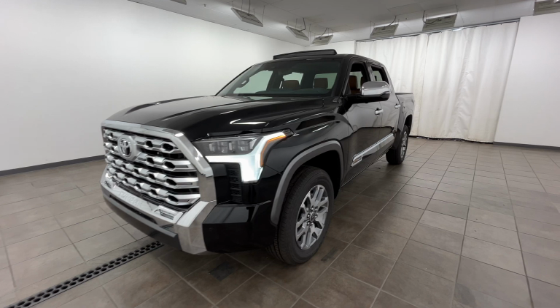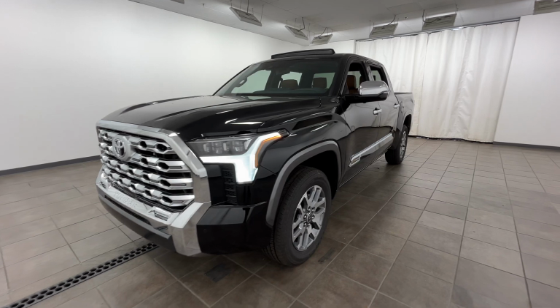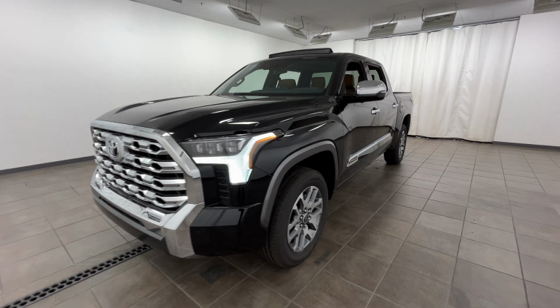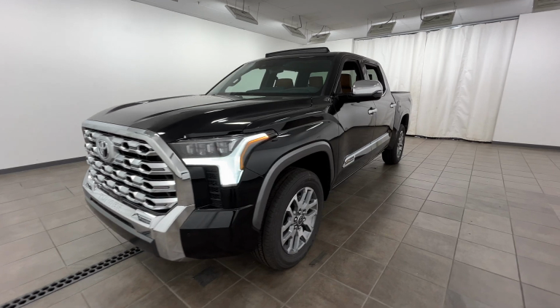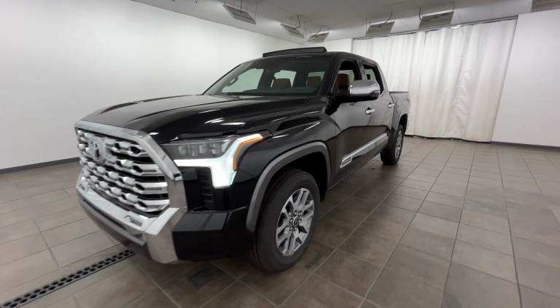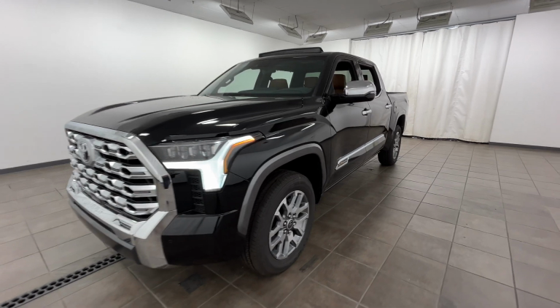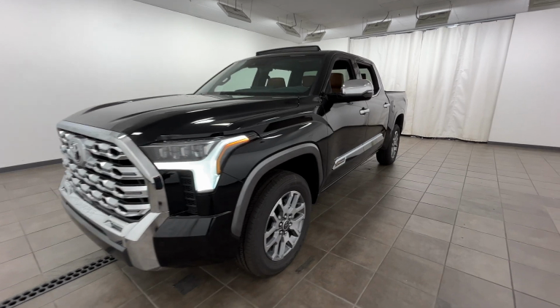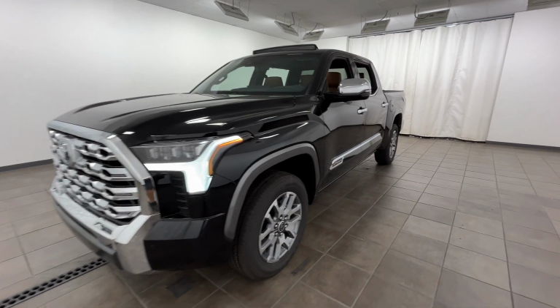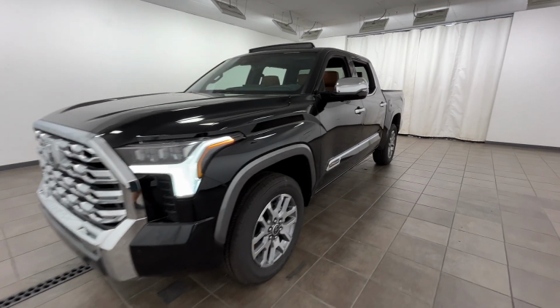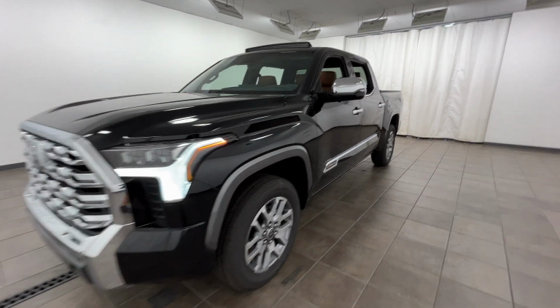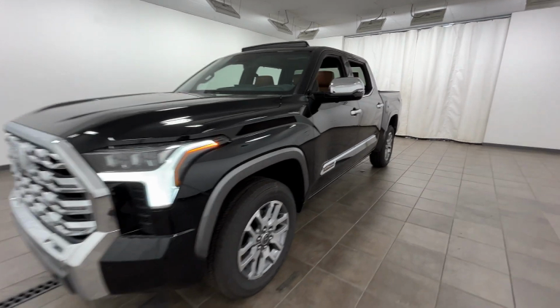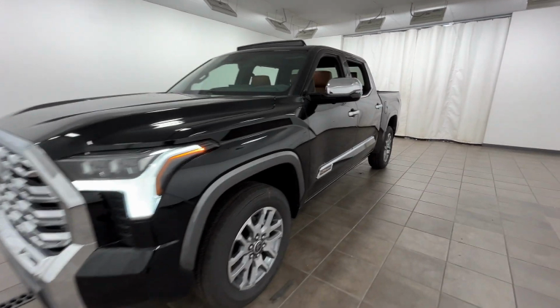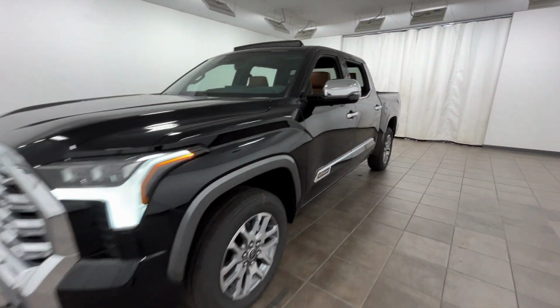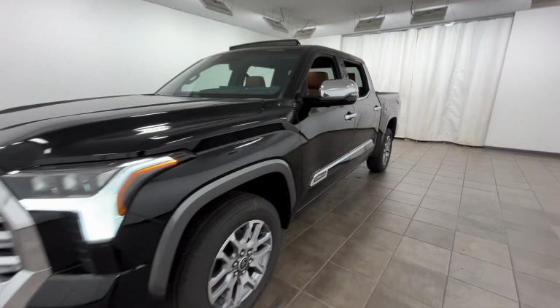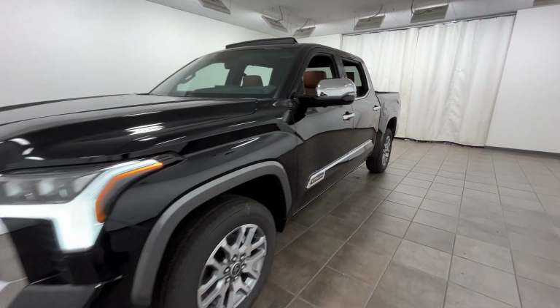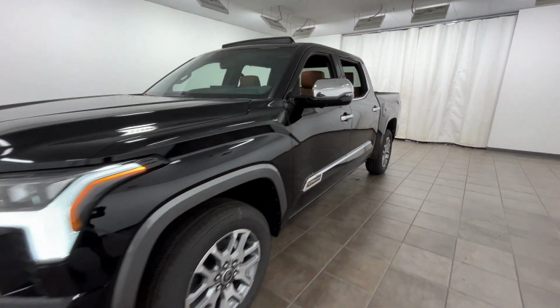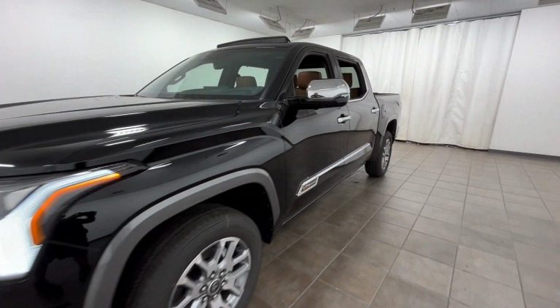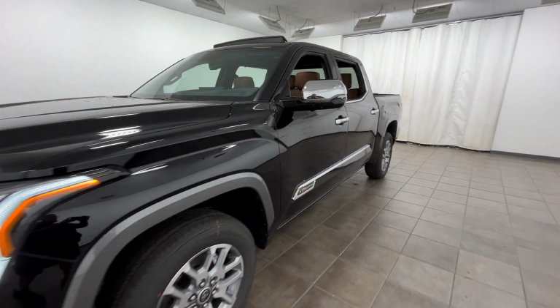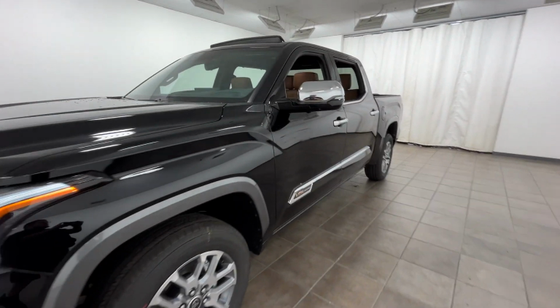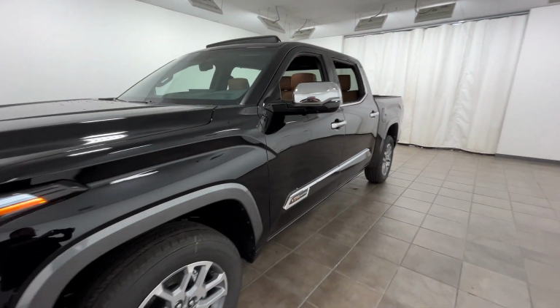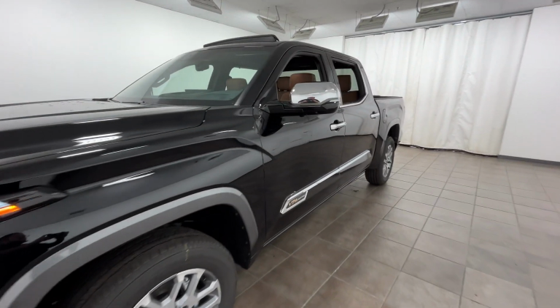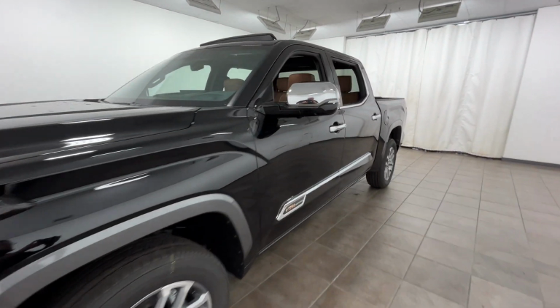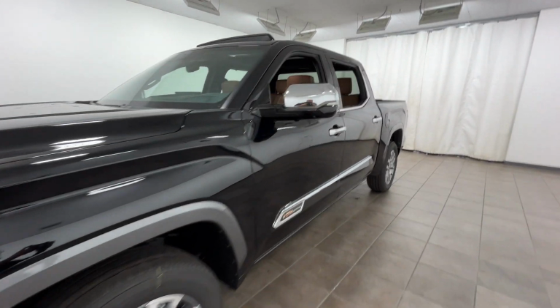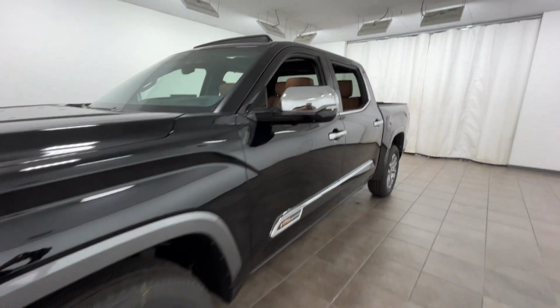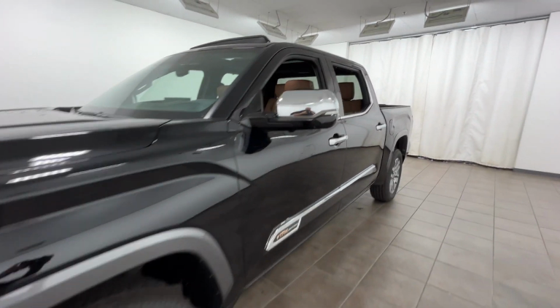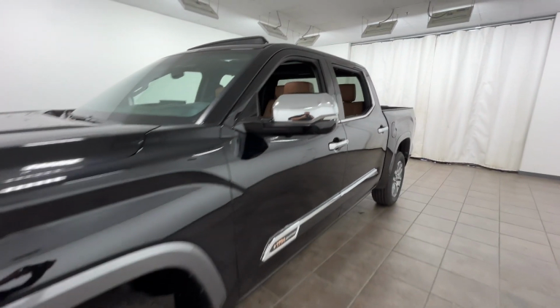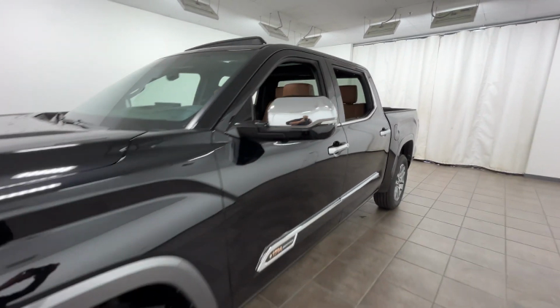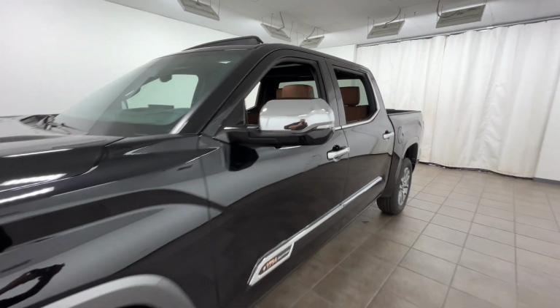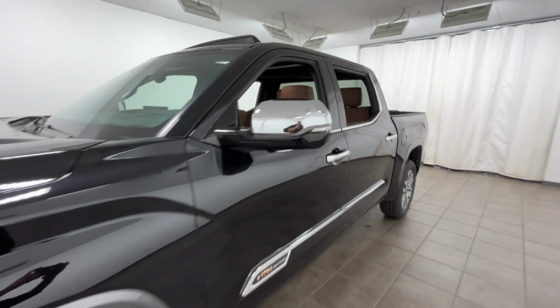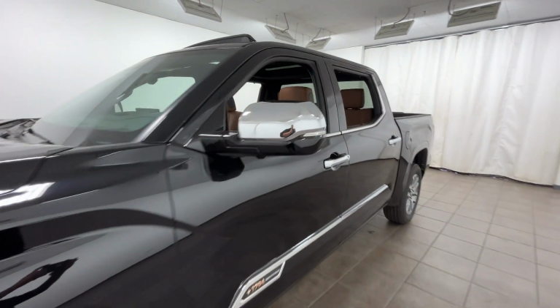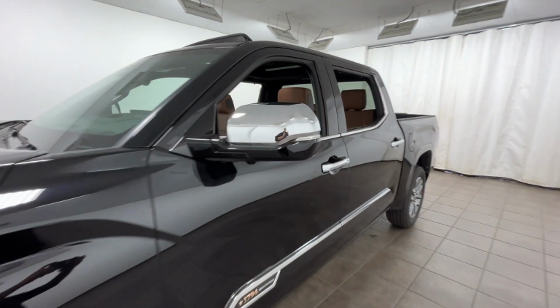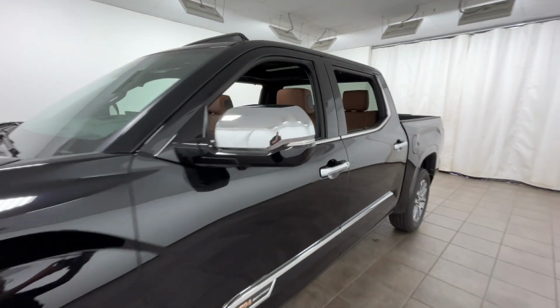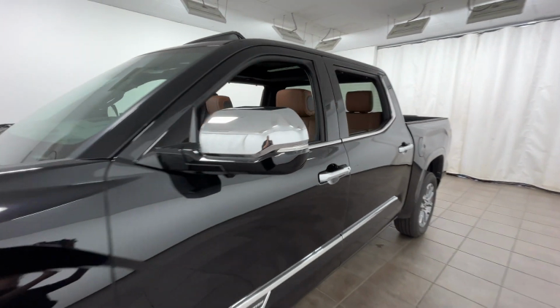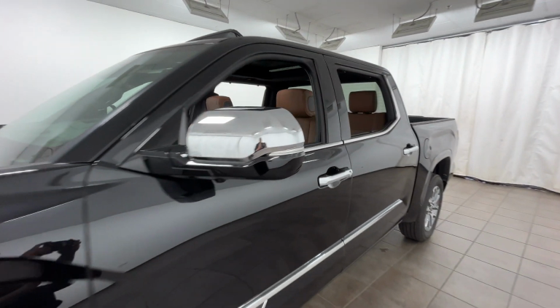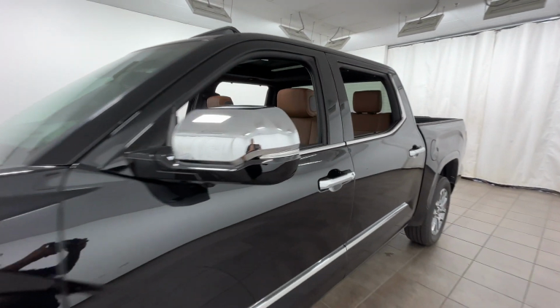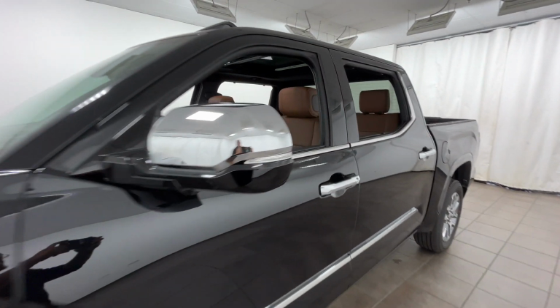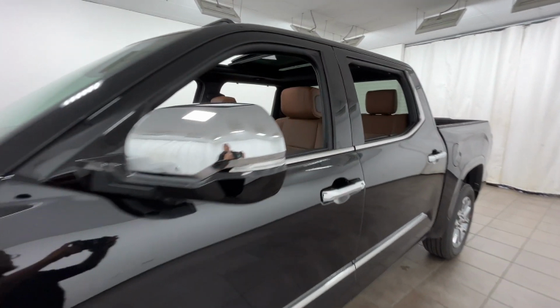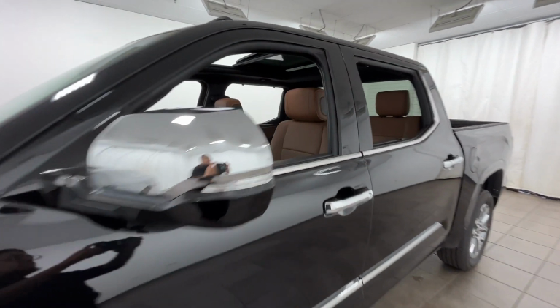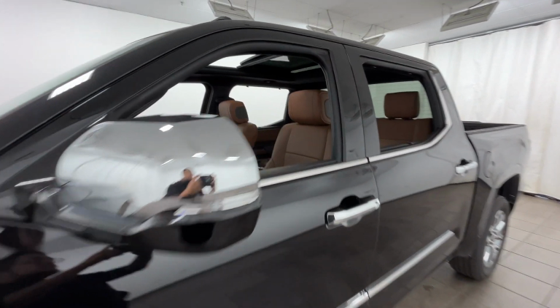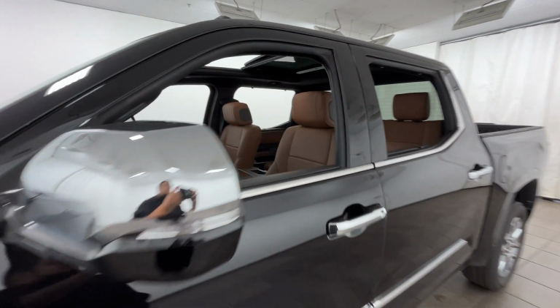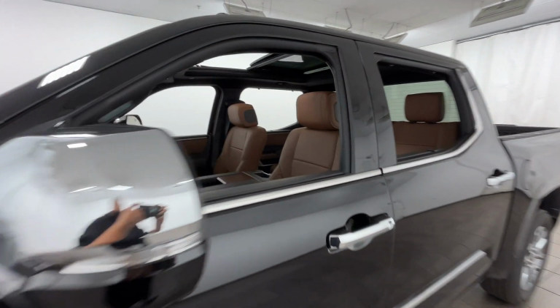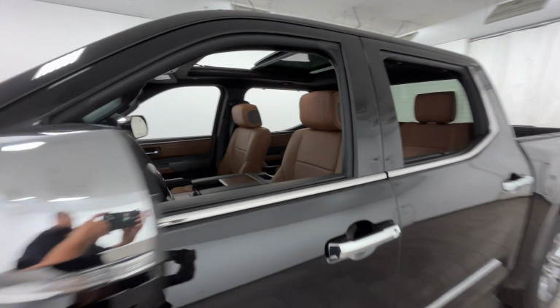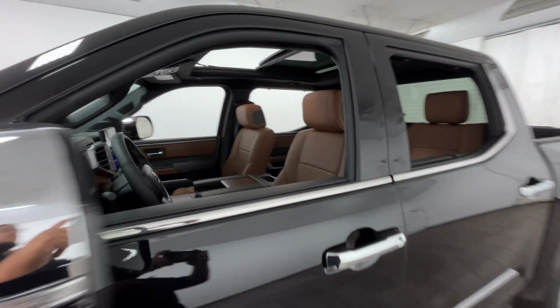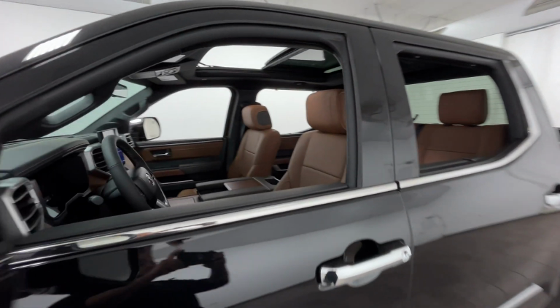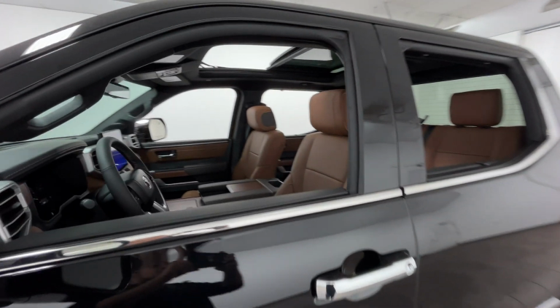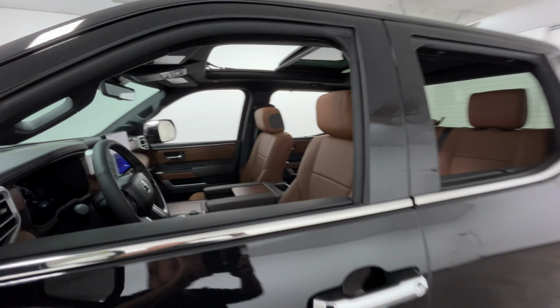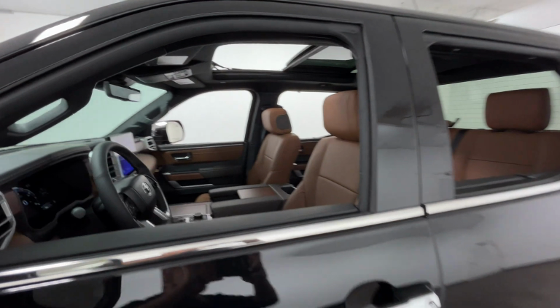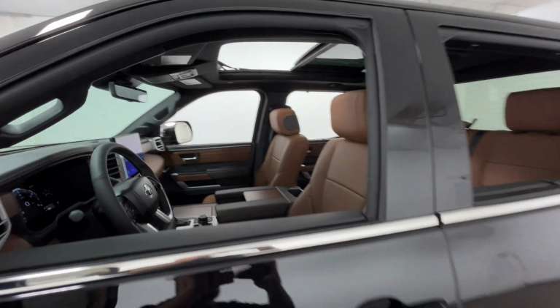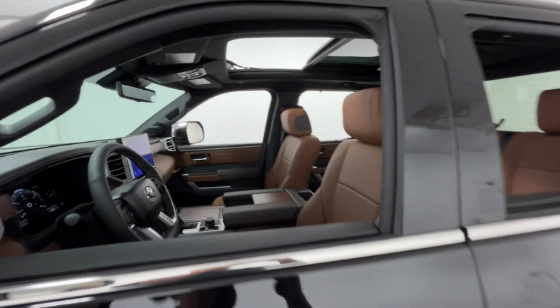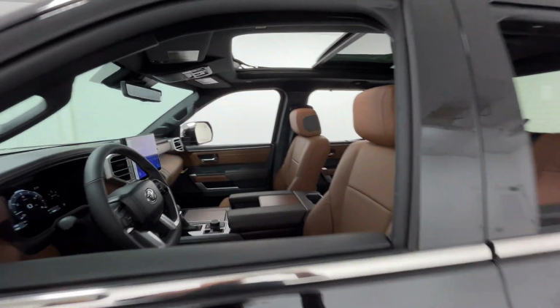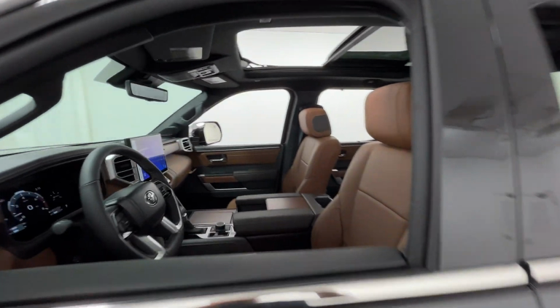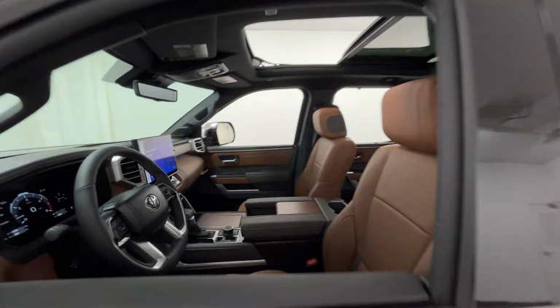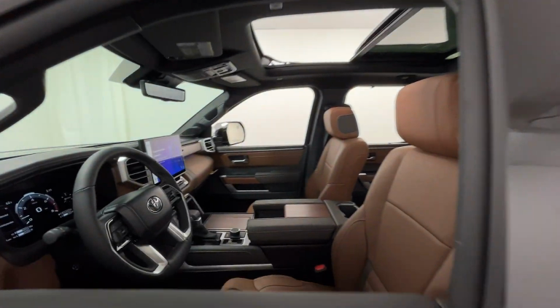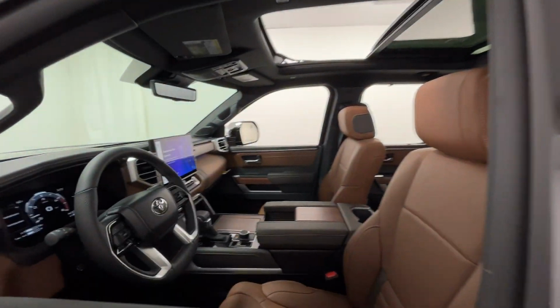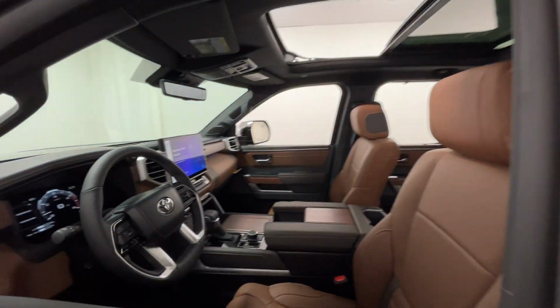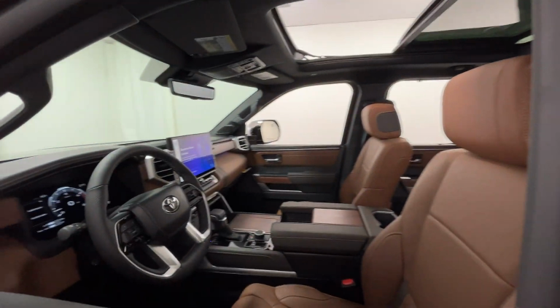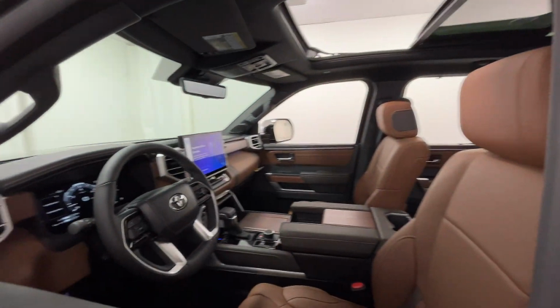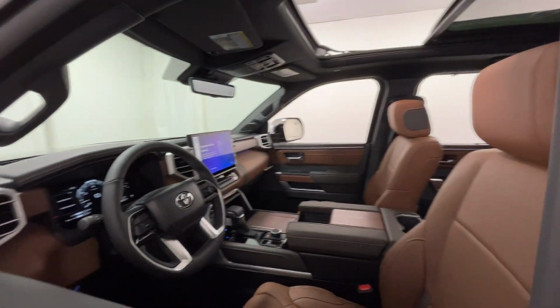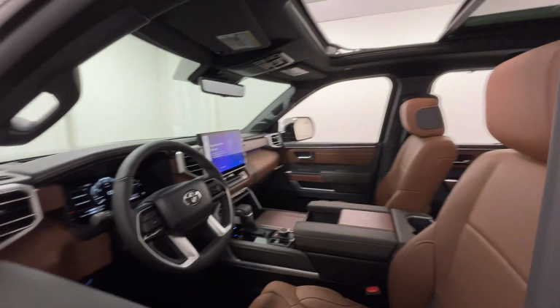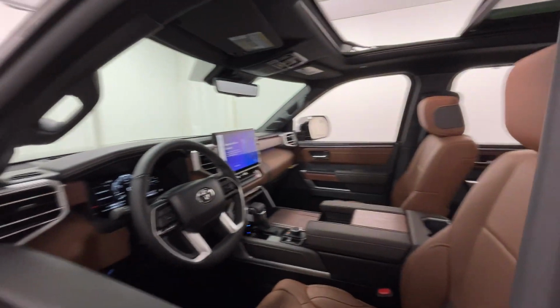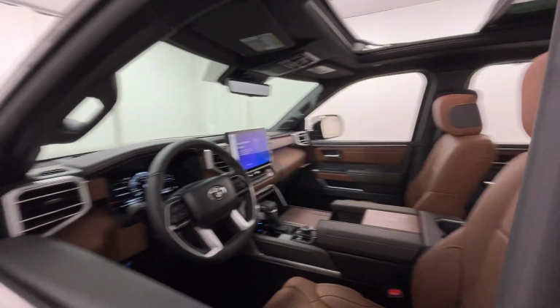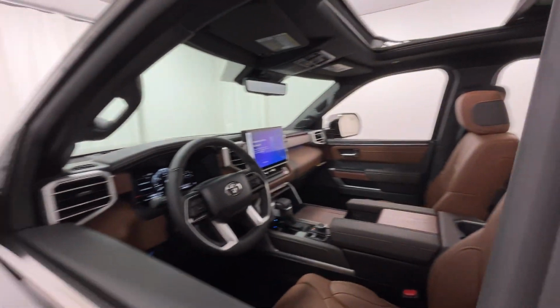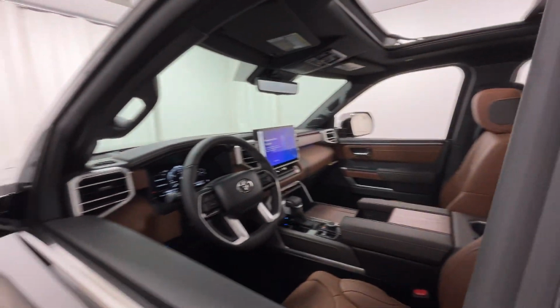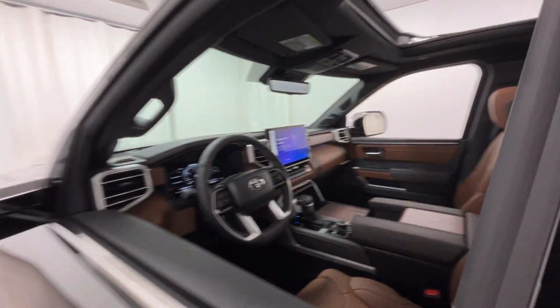2024 Toyota Tundra. This pickup truck offers two full rows of seating for premium comfort.